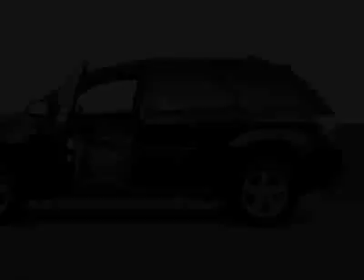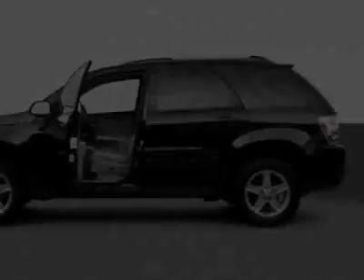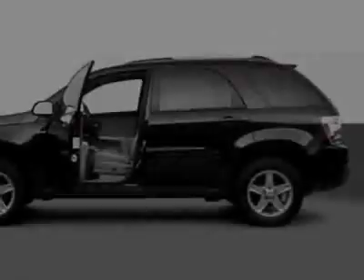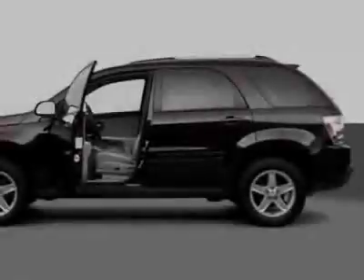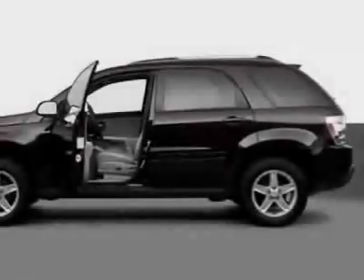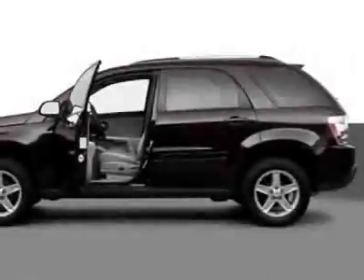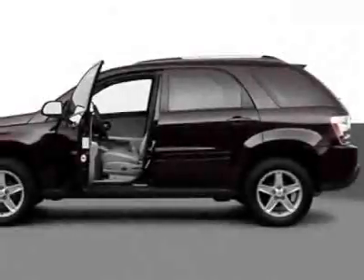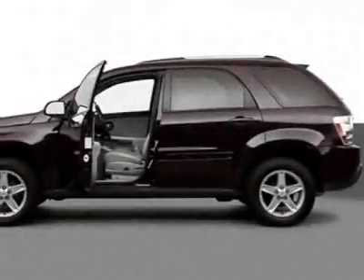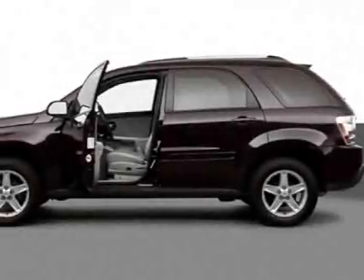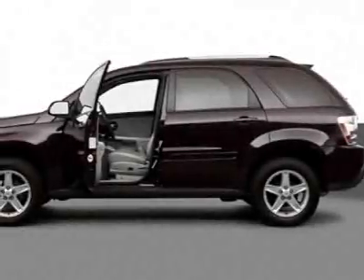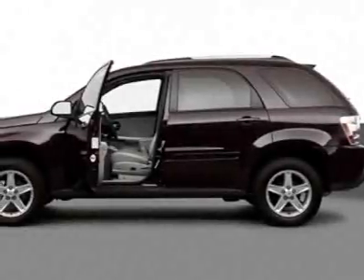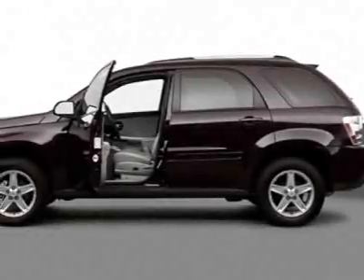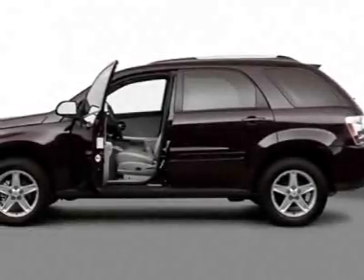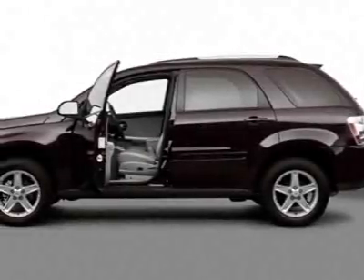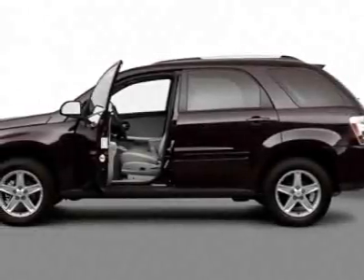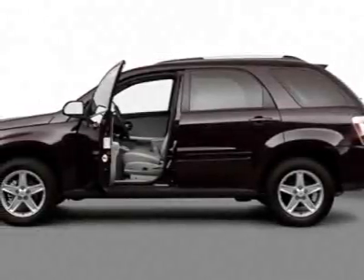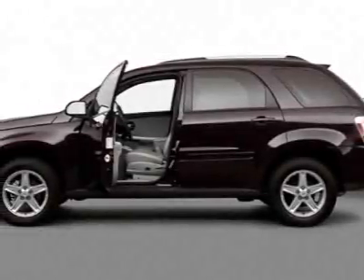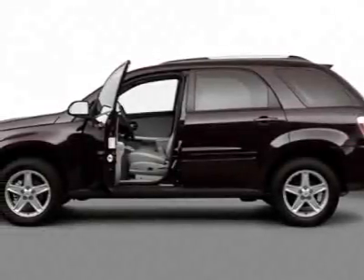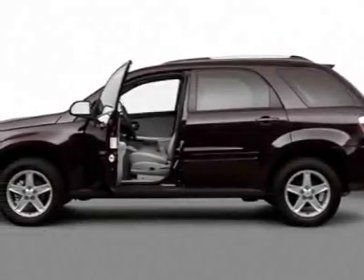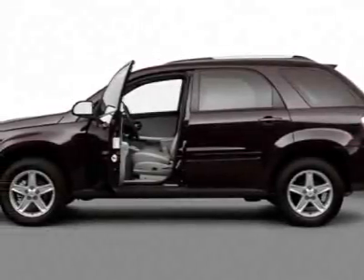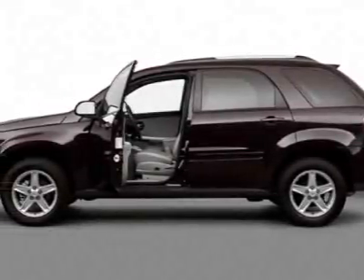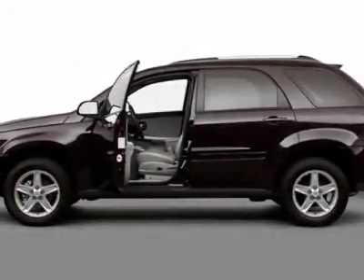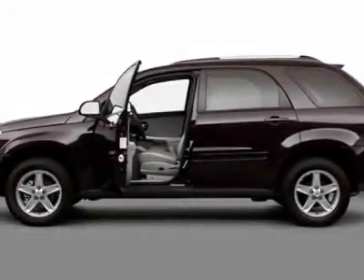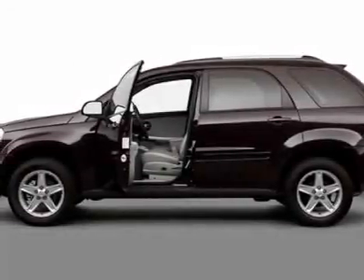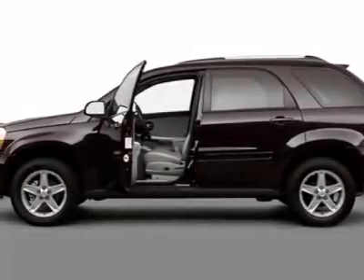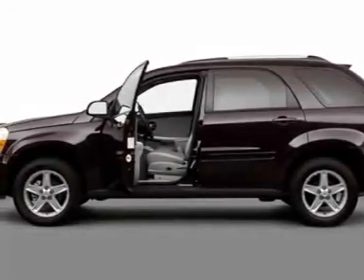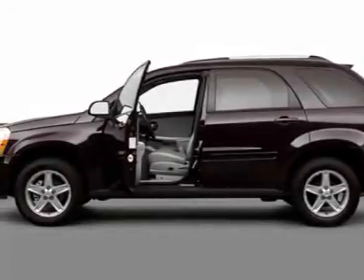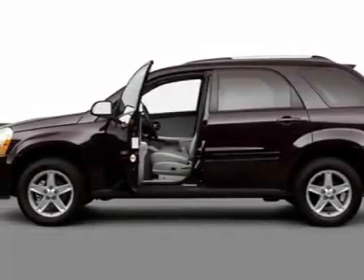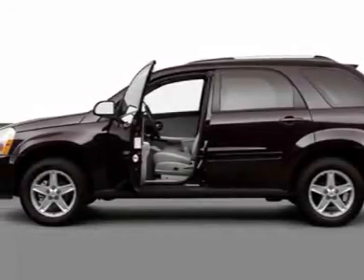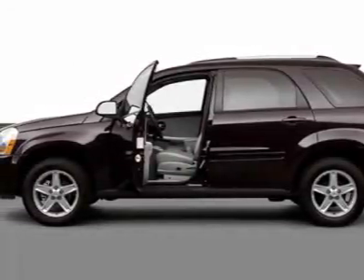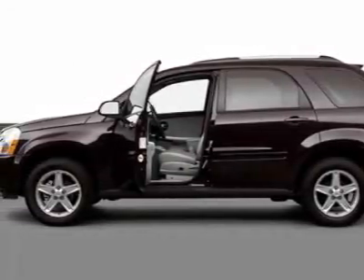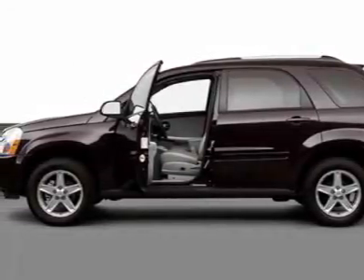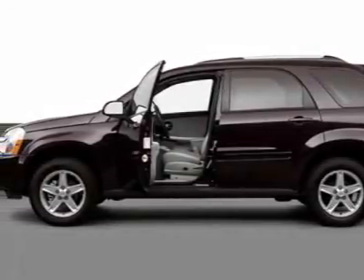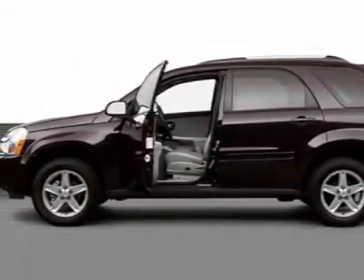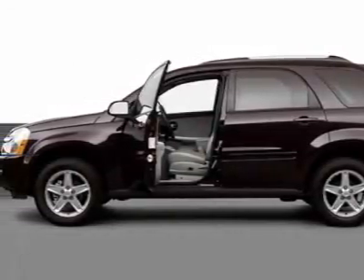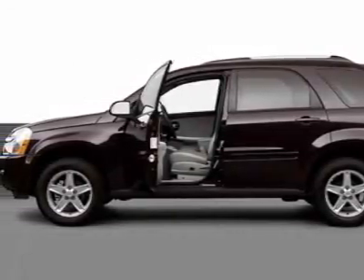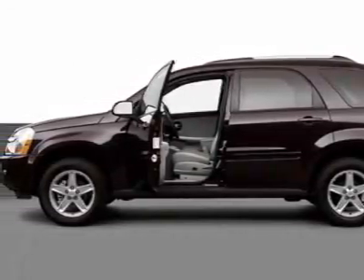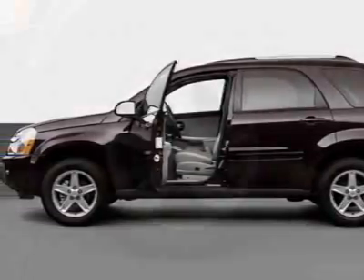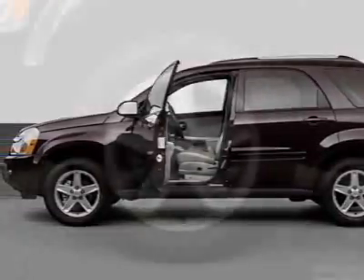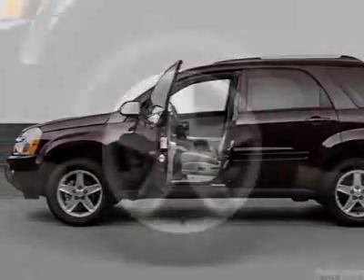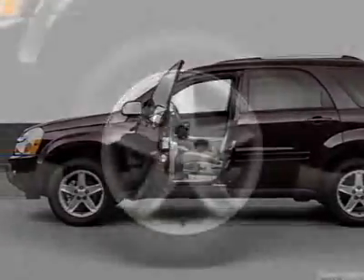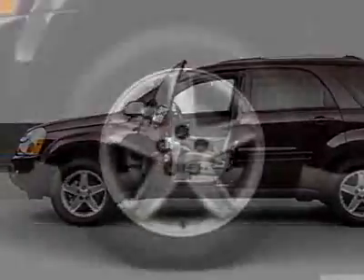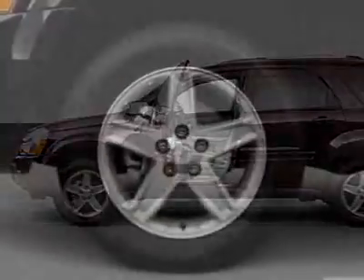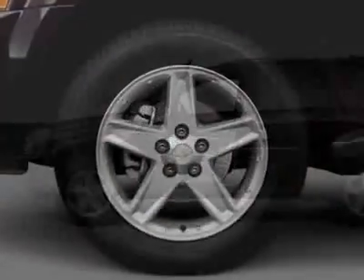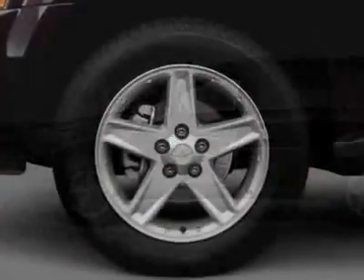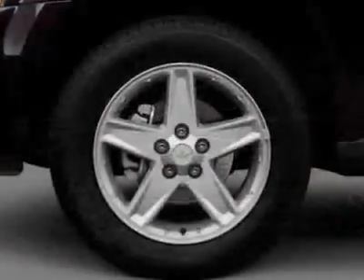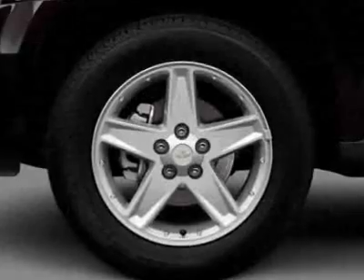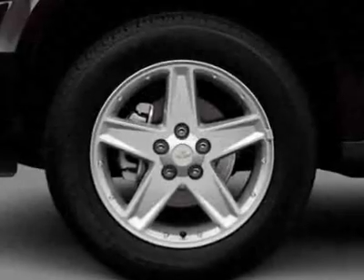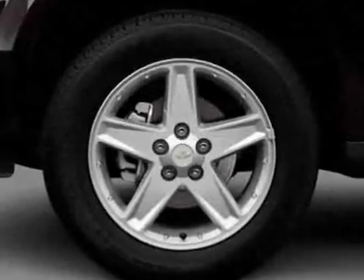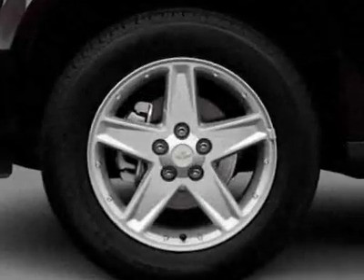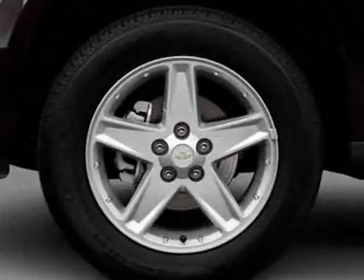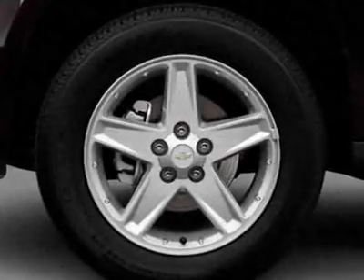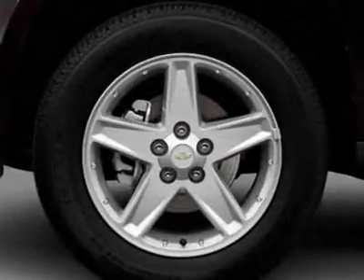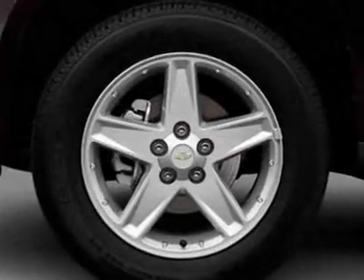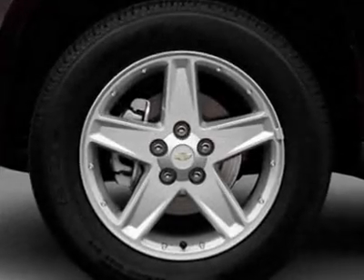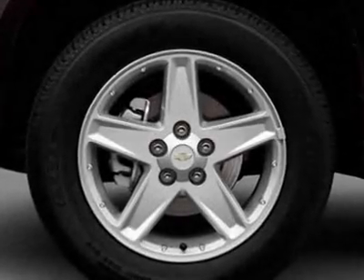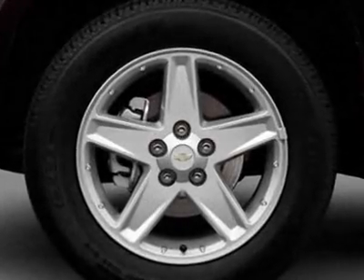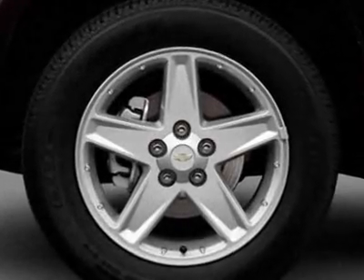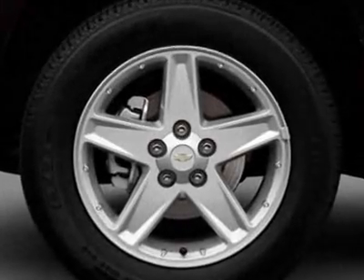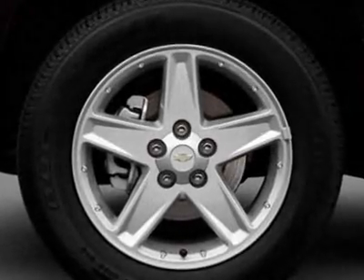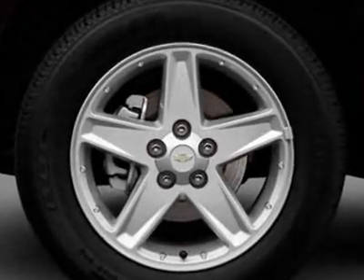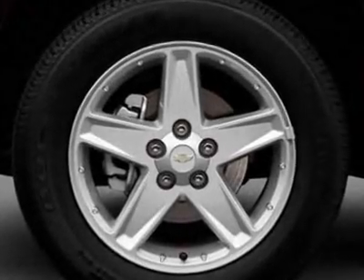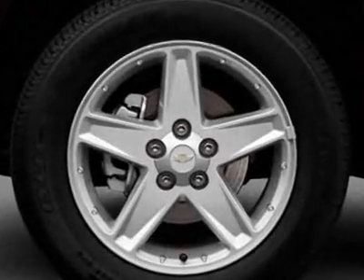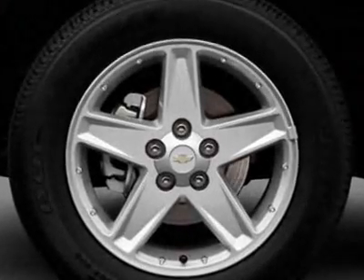Take a look at this 2006 Chevrolet Equinox. For your protection, this vehicle has a factory warranty.